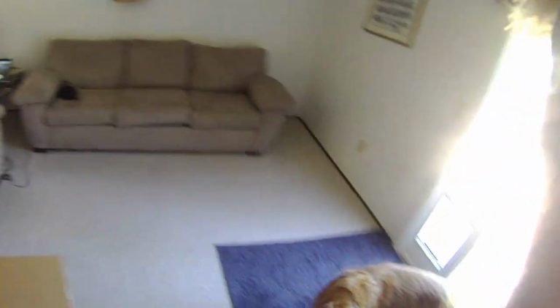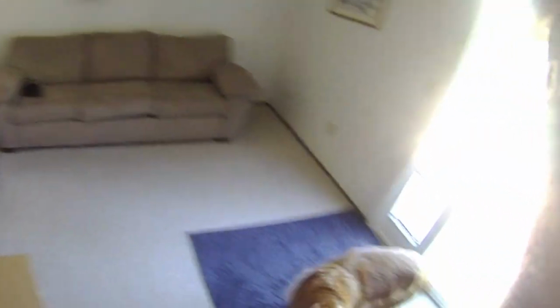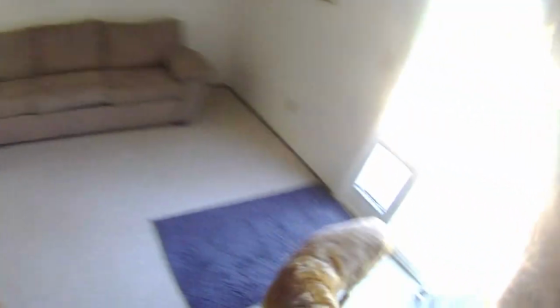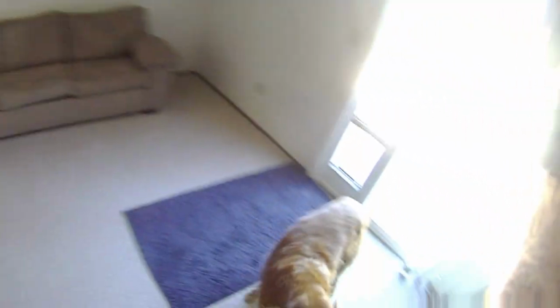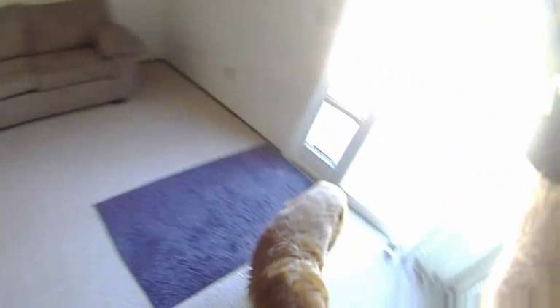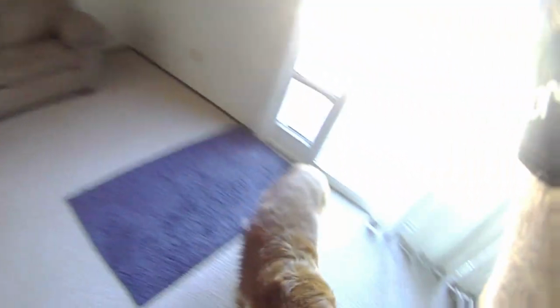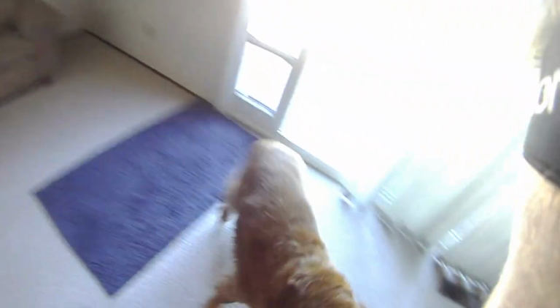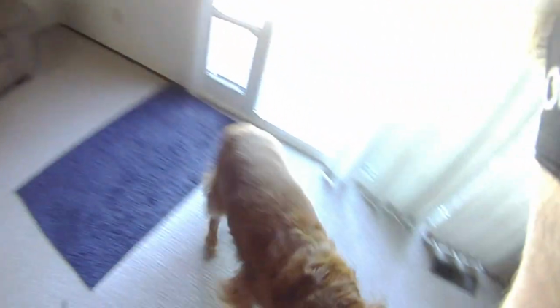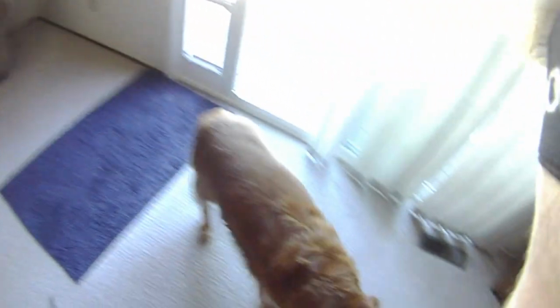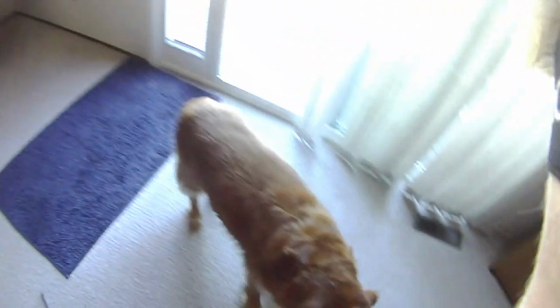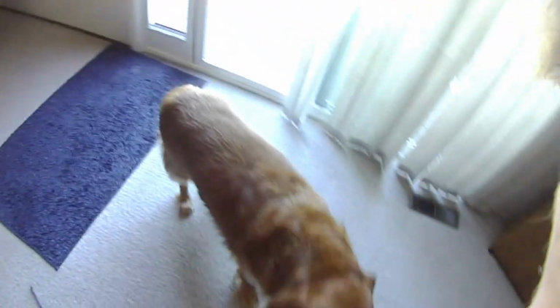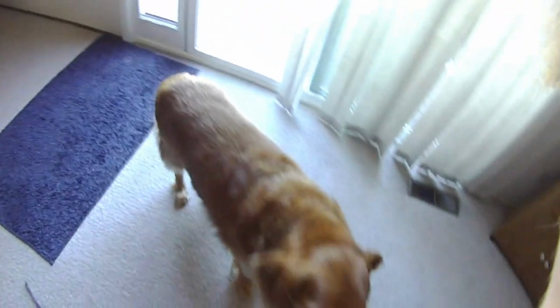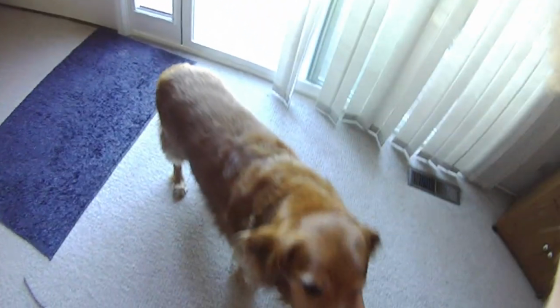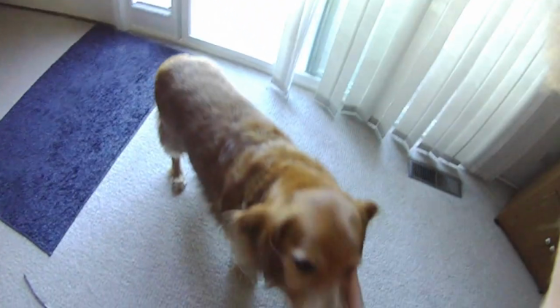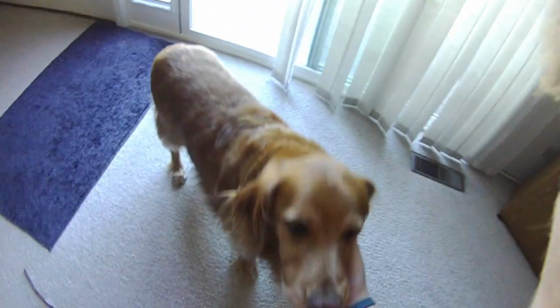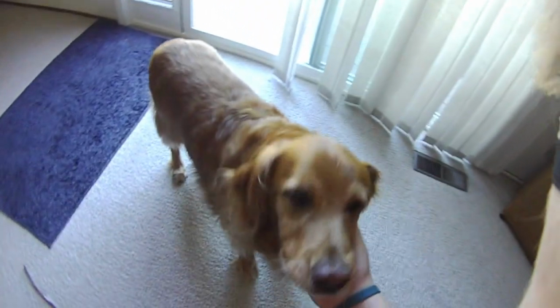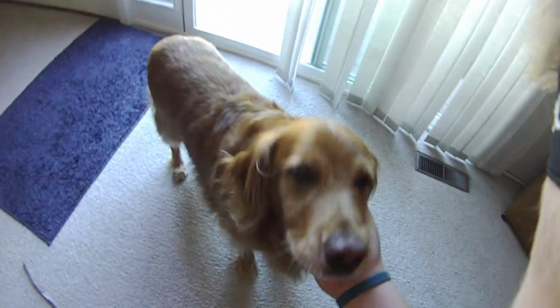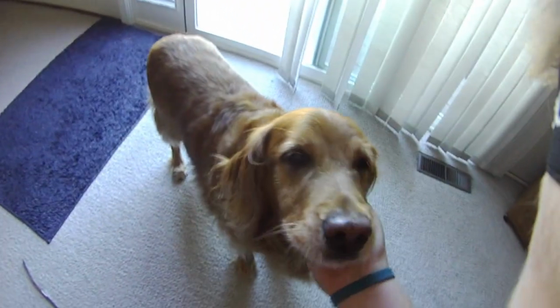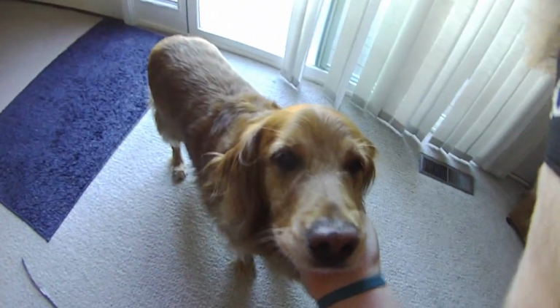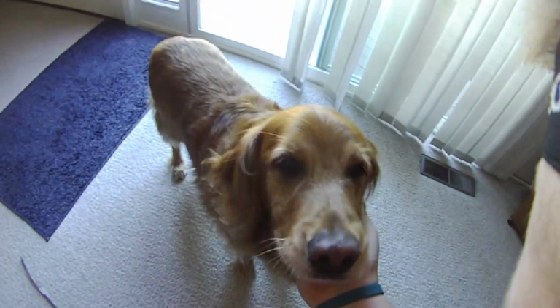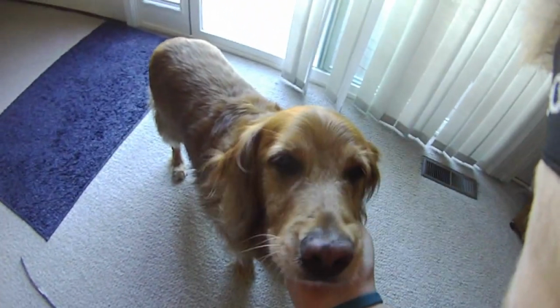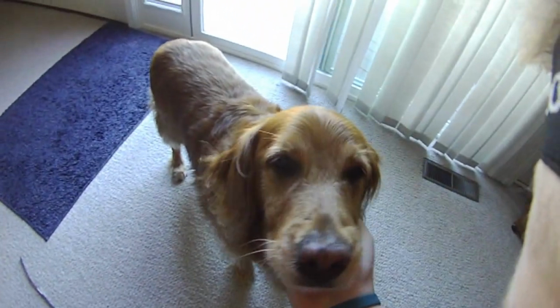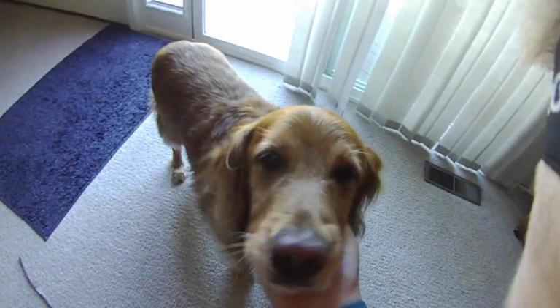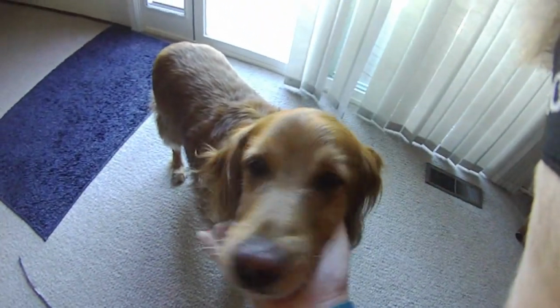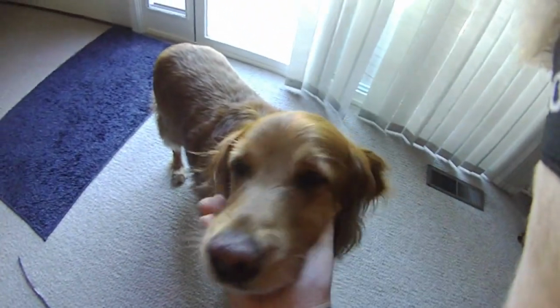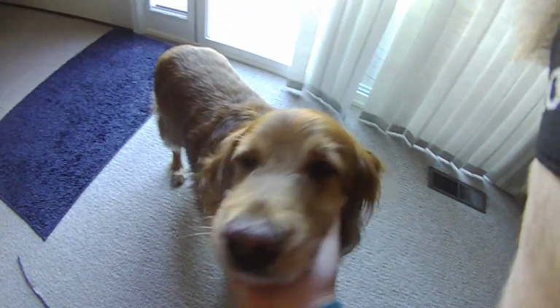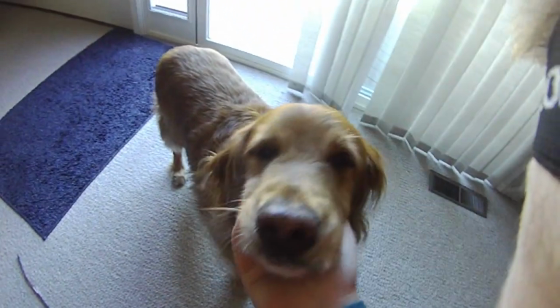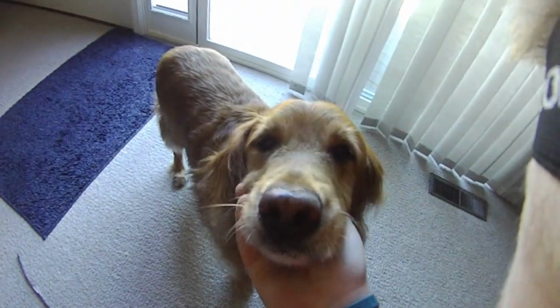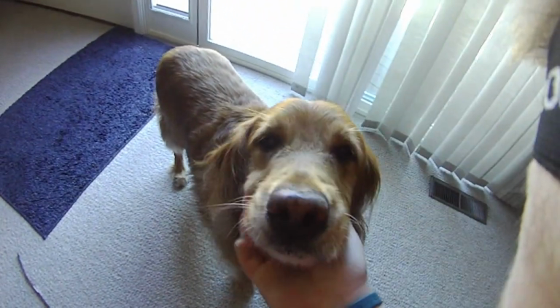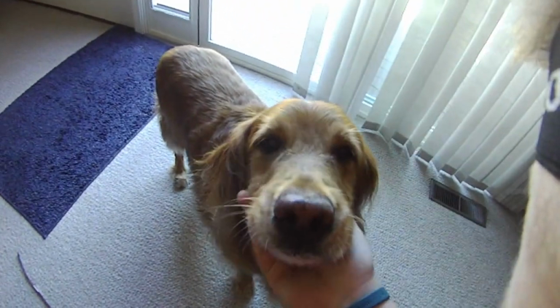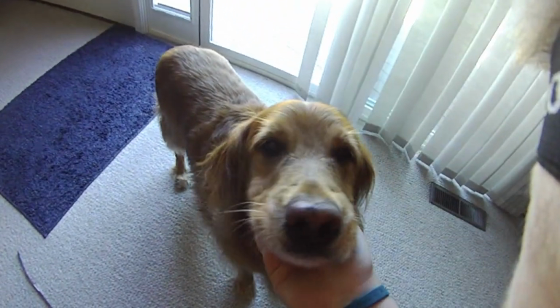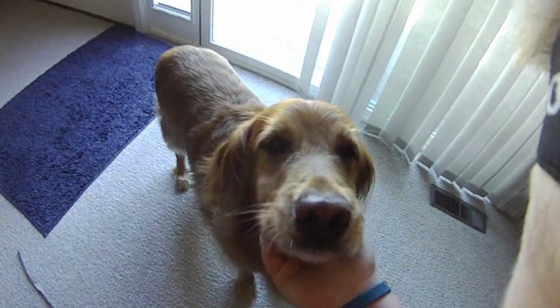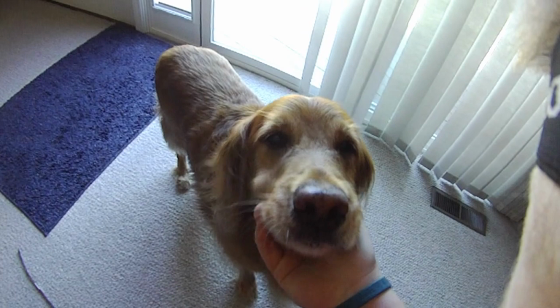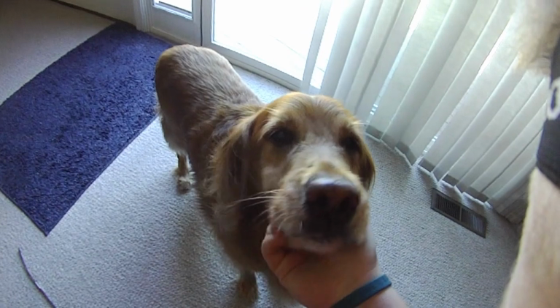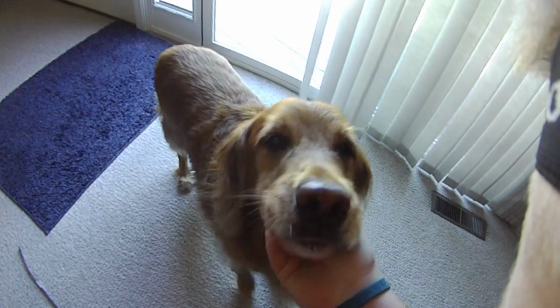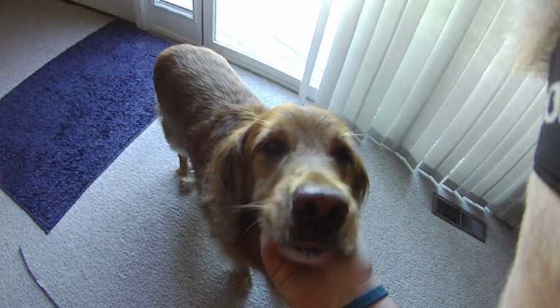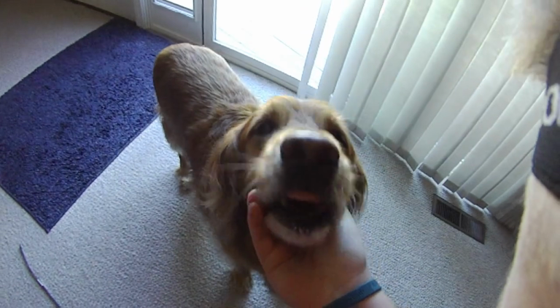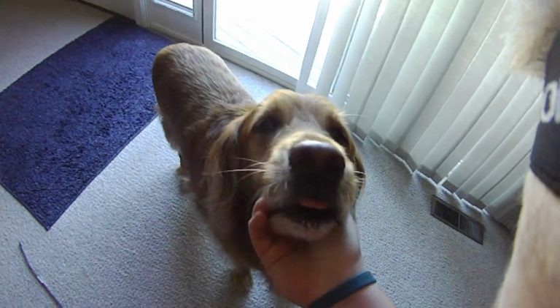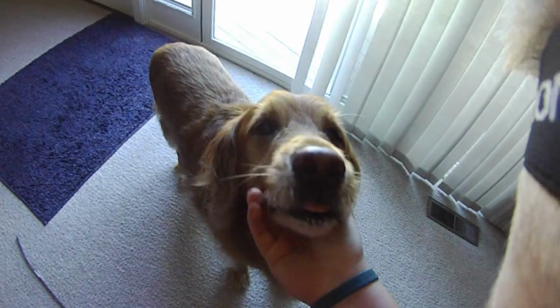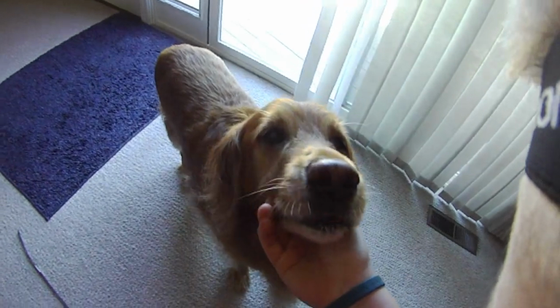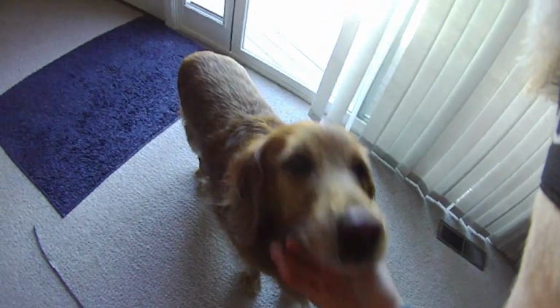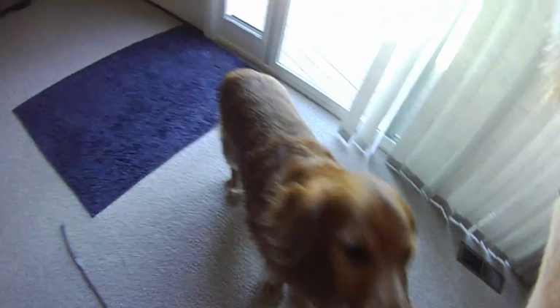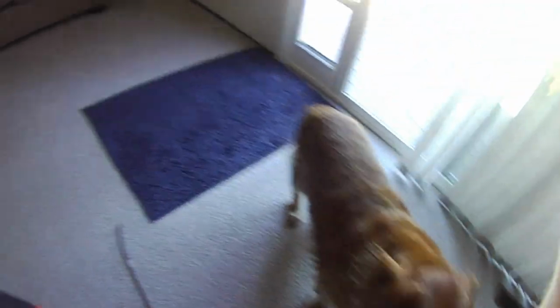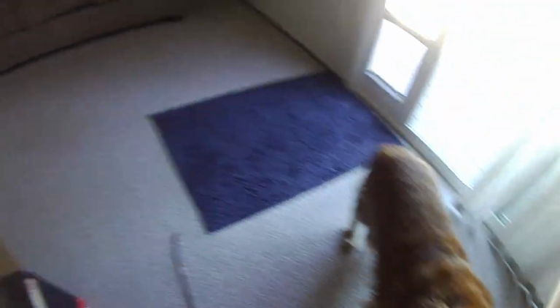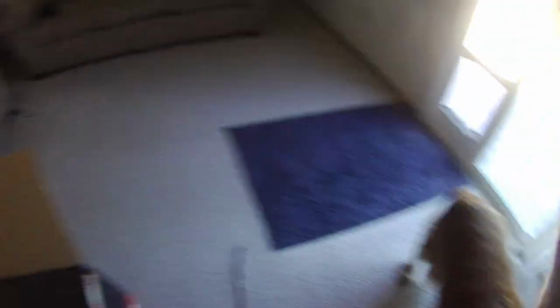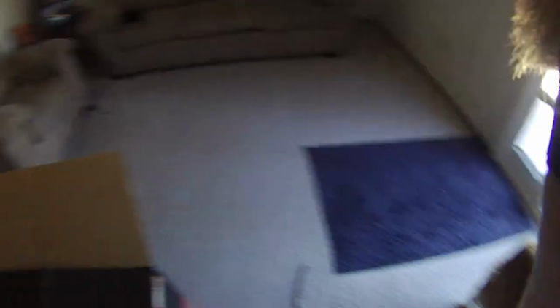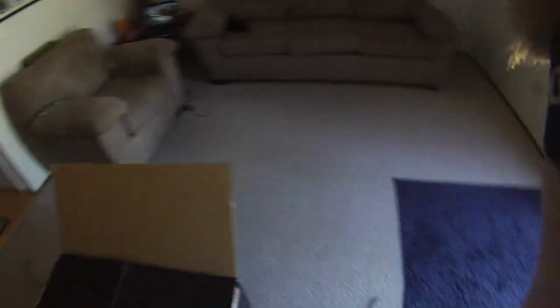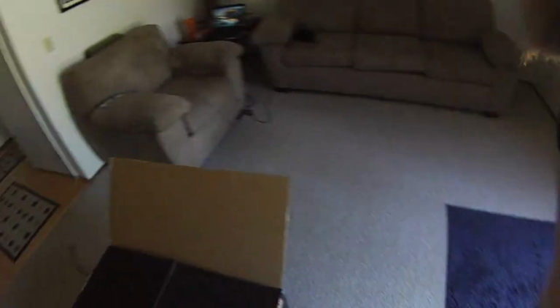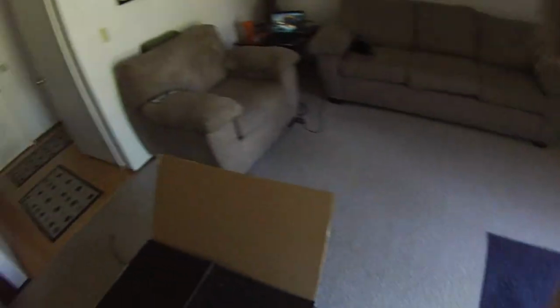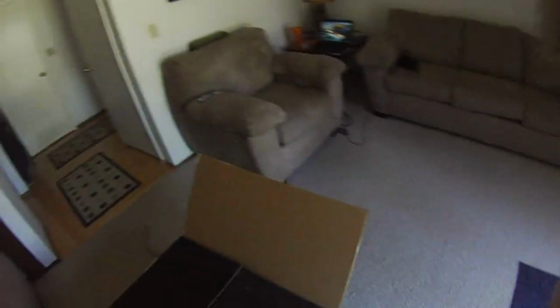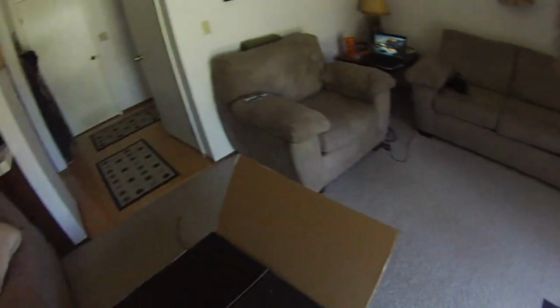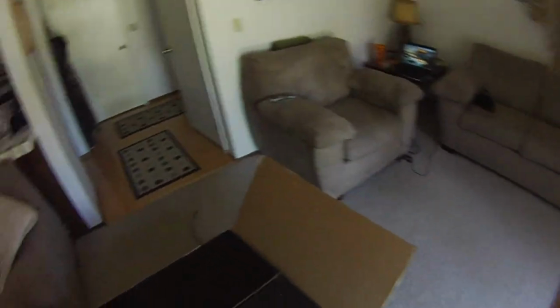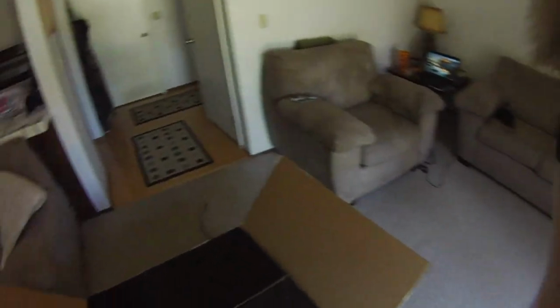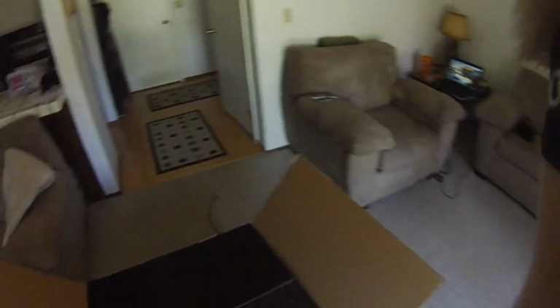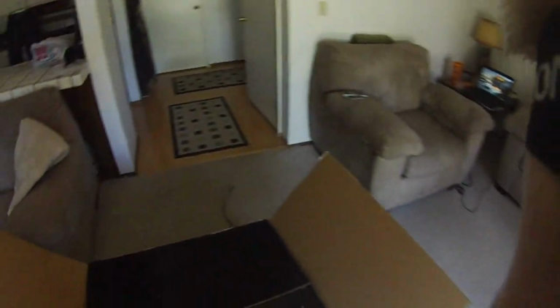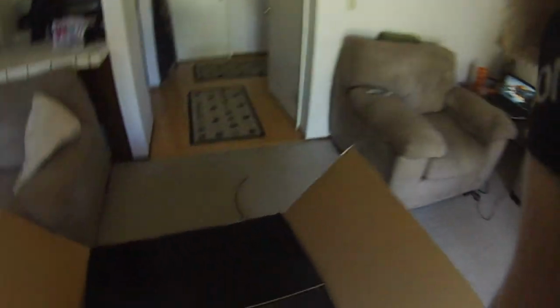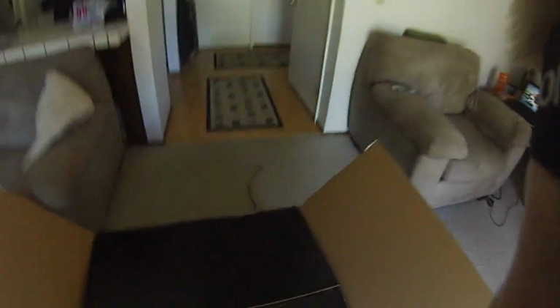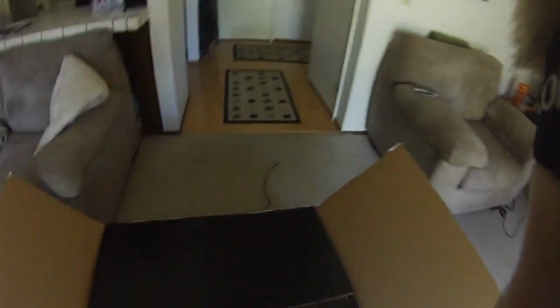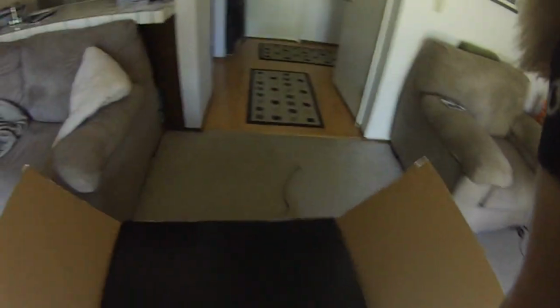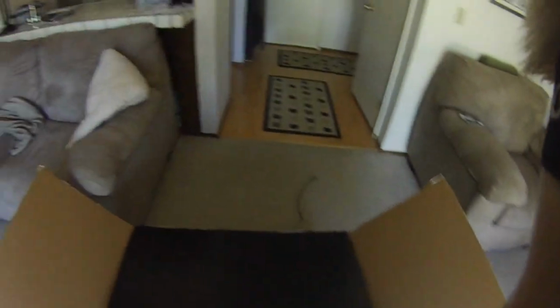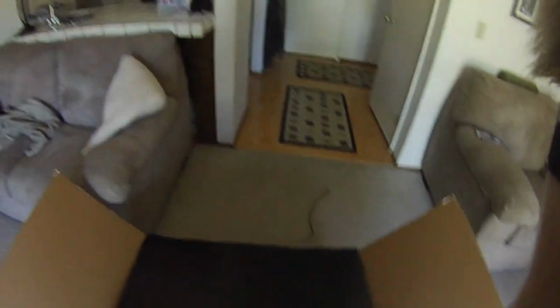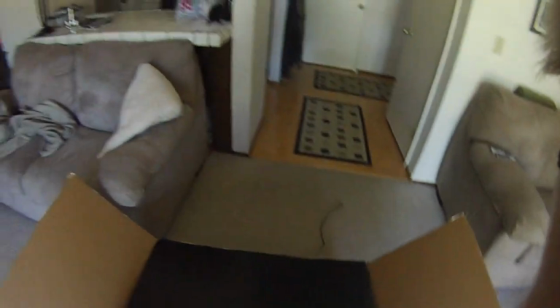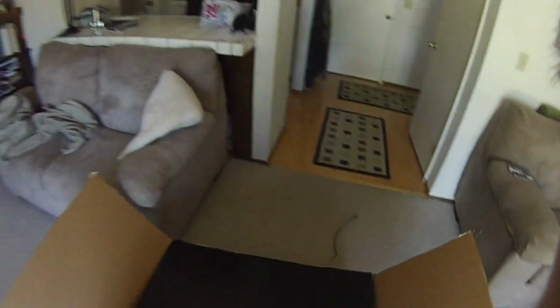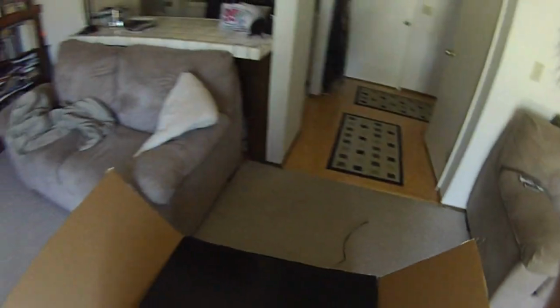You're special, doggie. You're special, doggie. Yeah, he's scared of a lot of things.